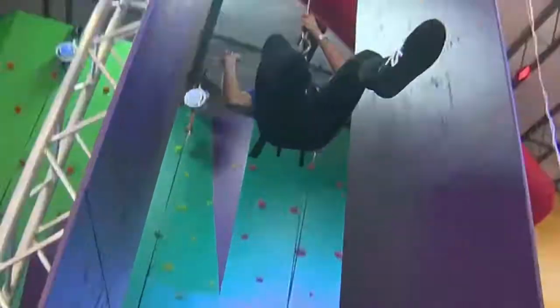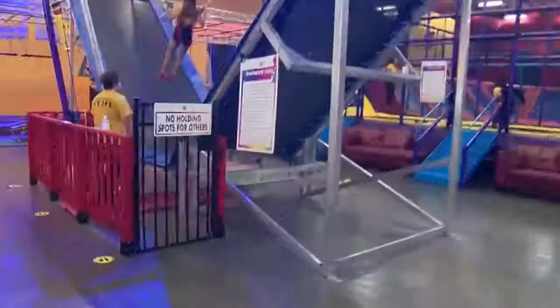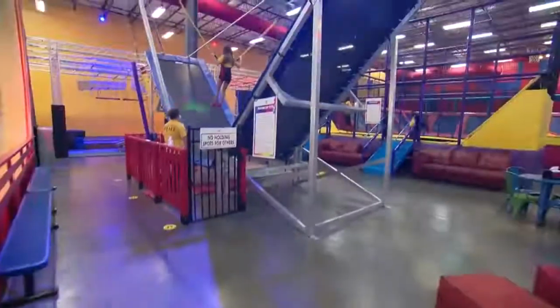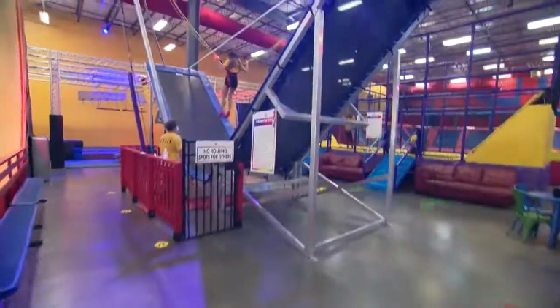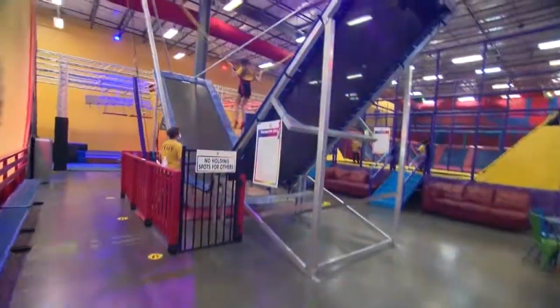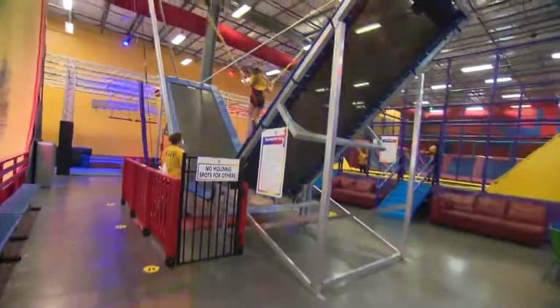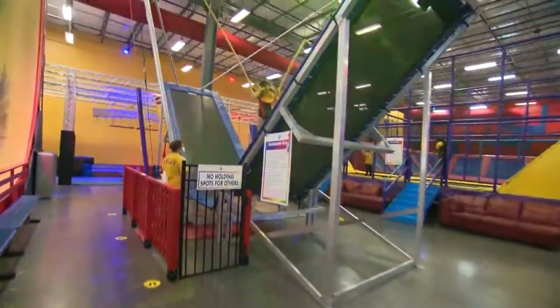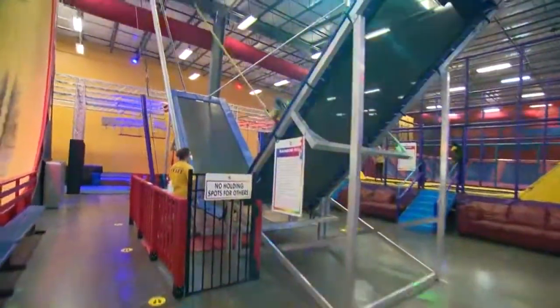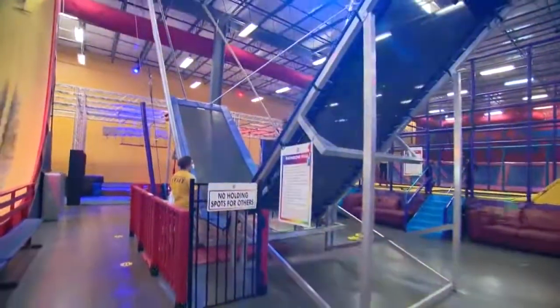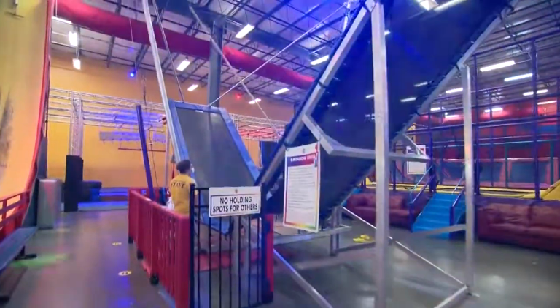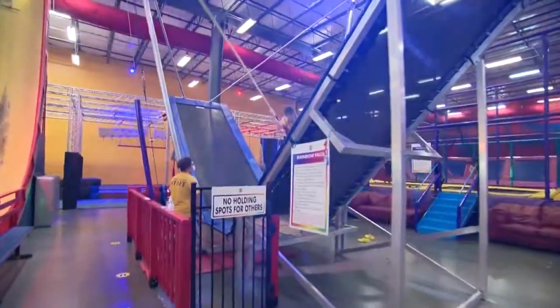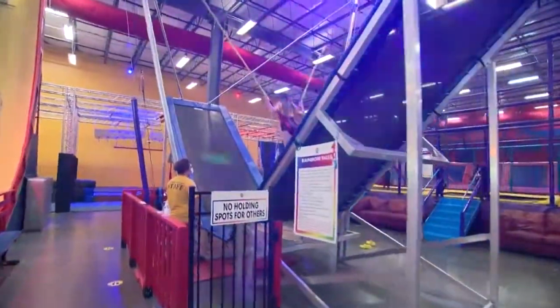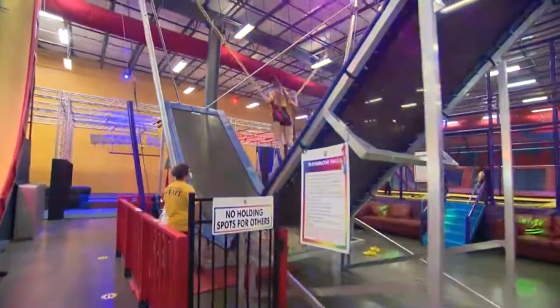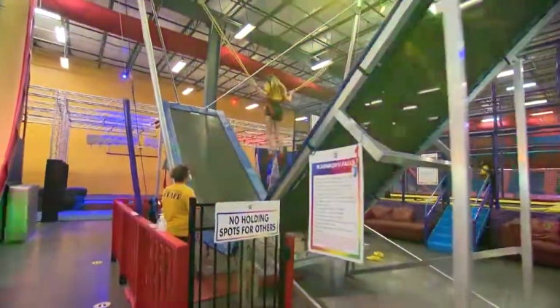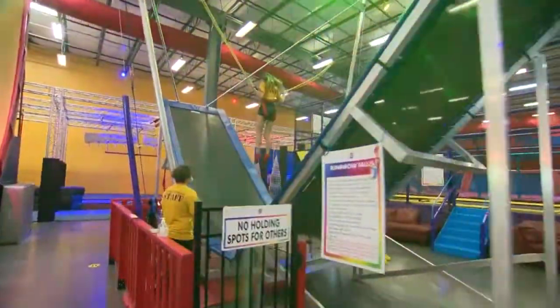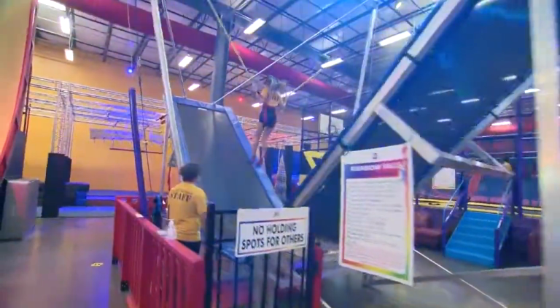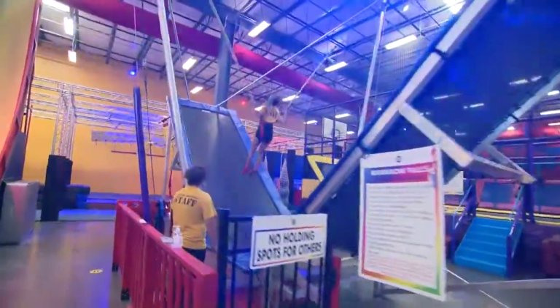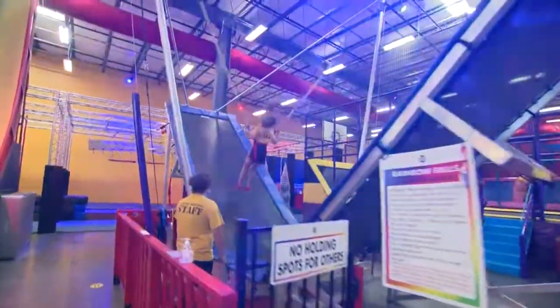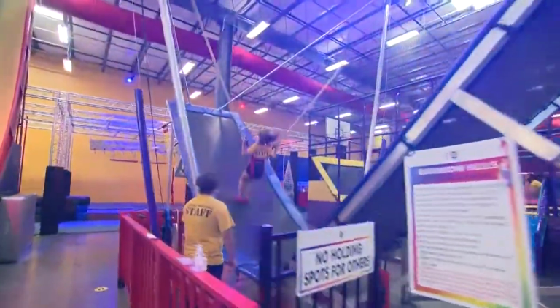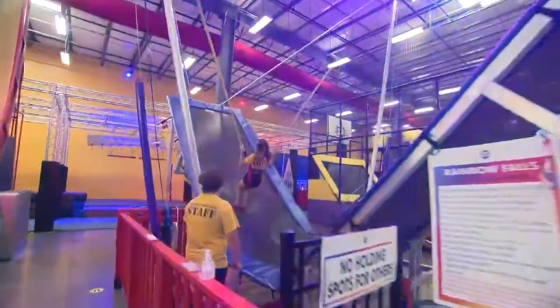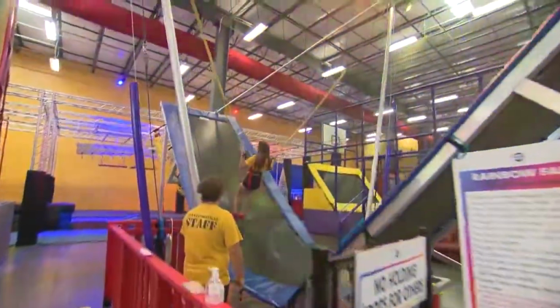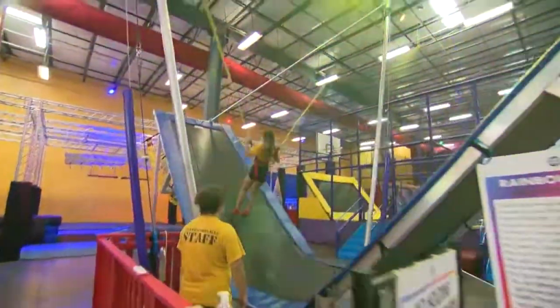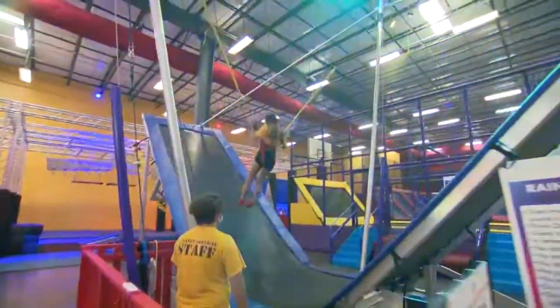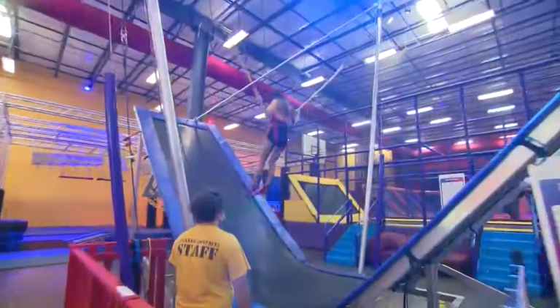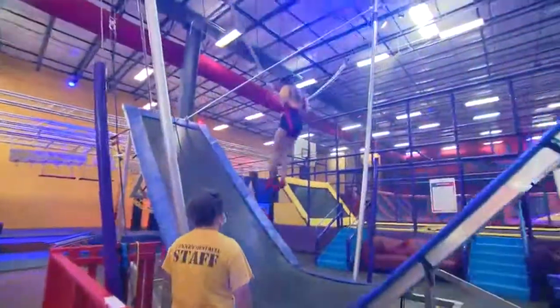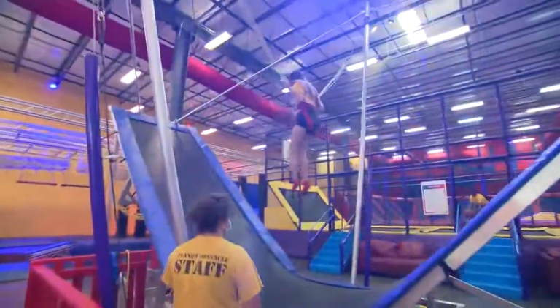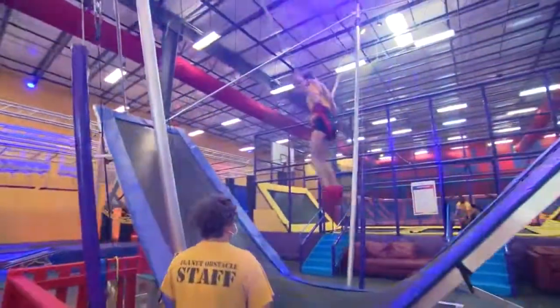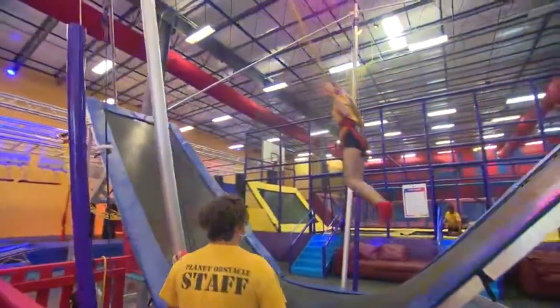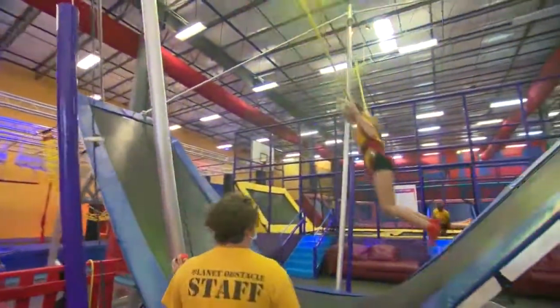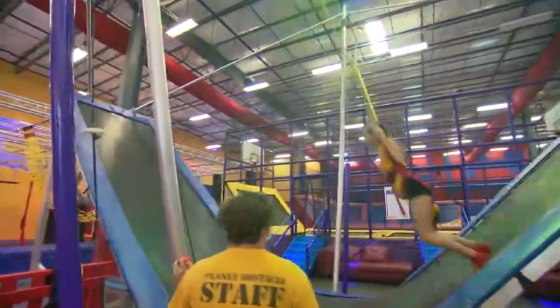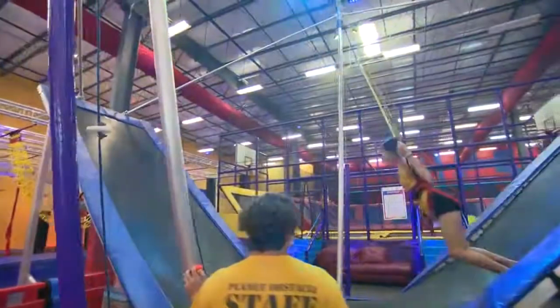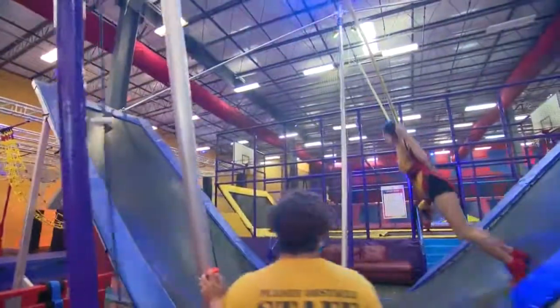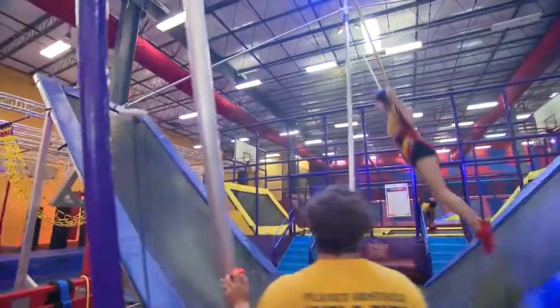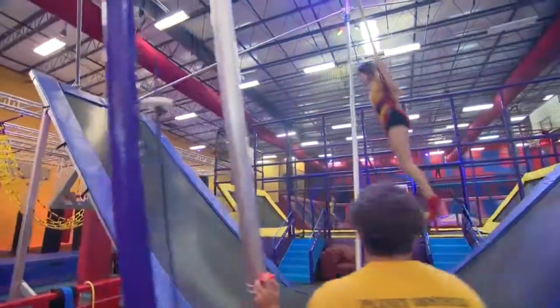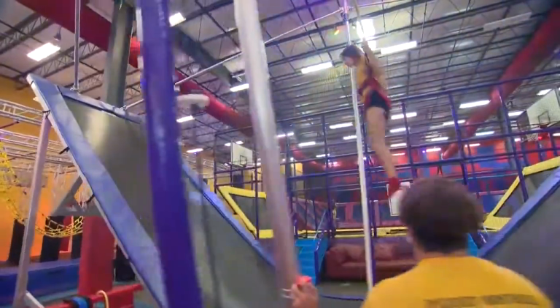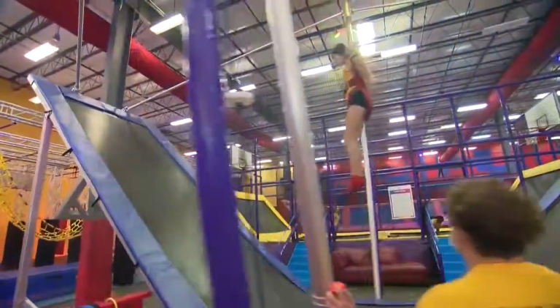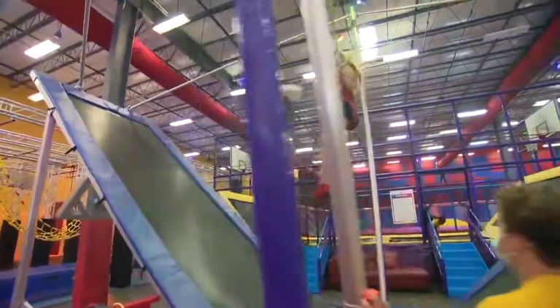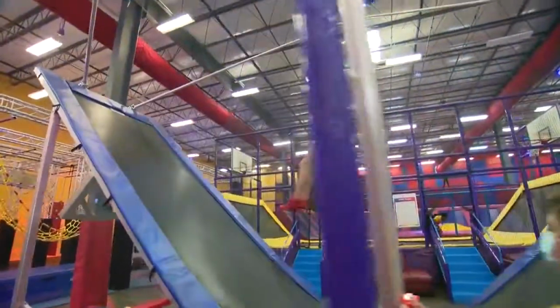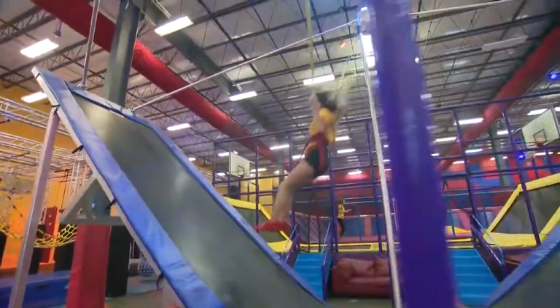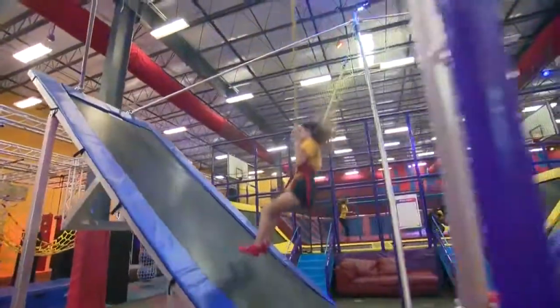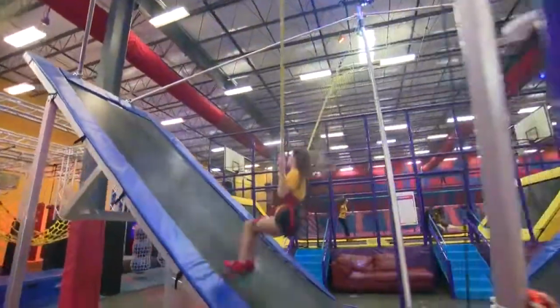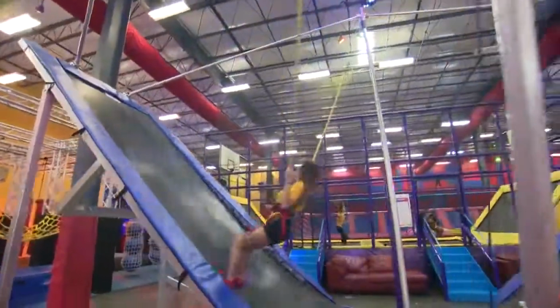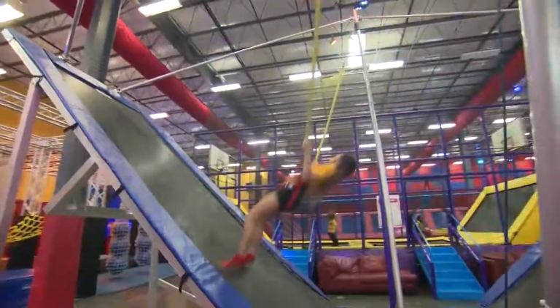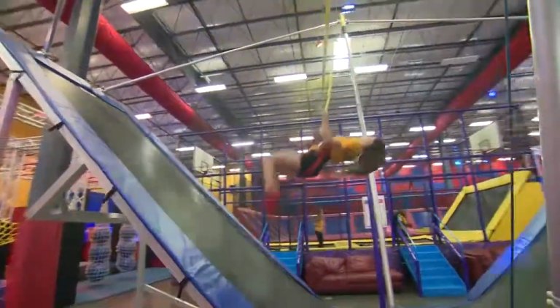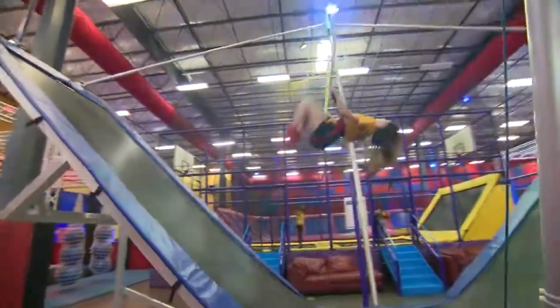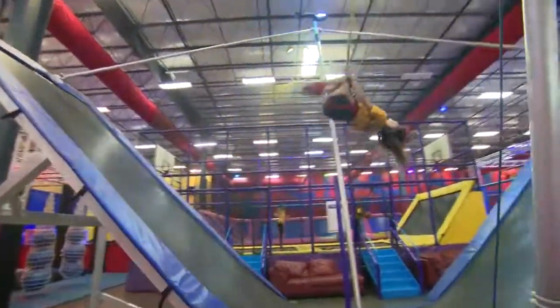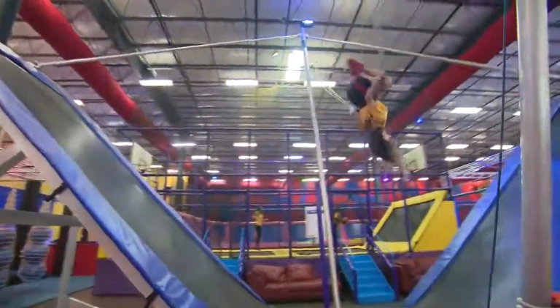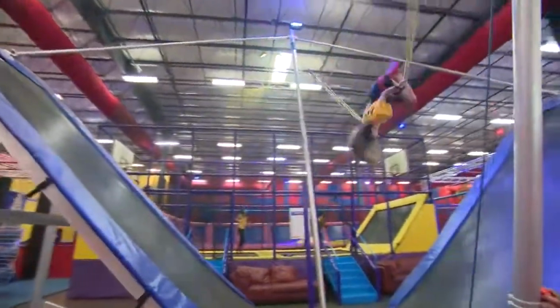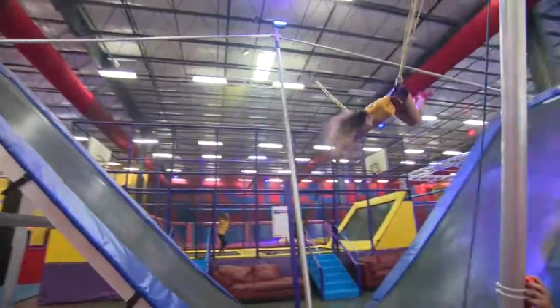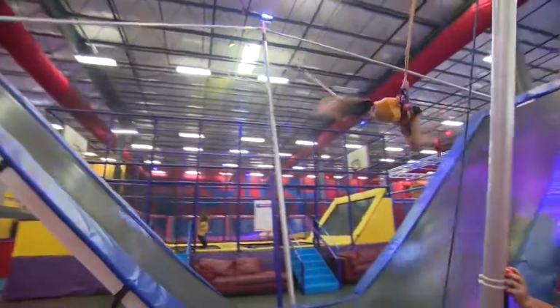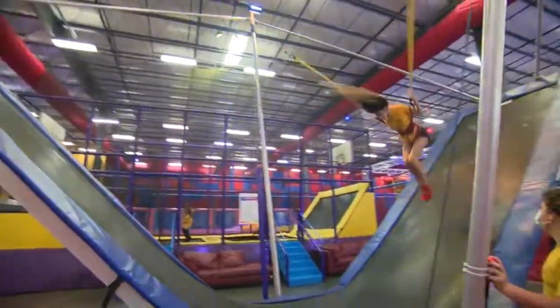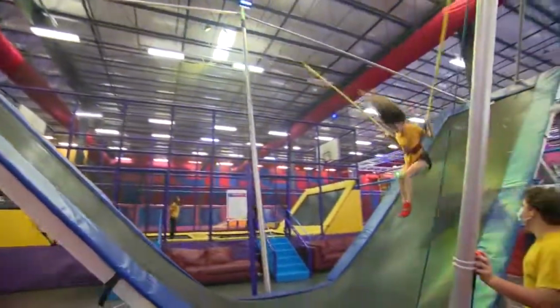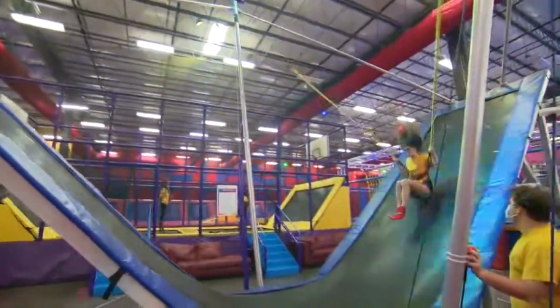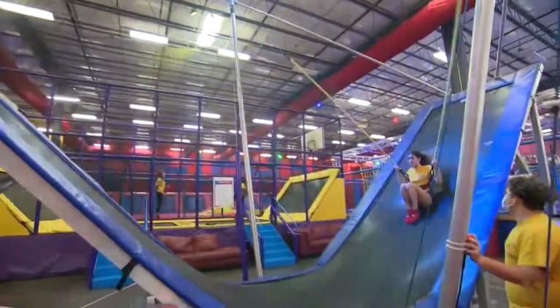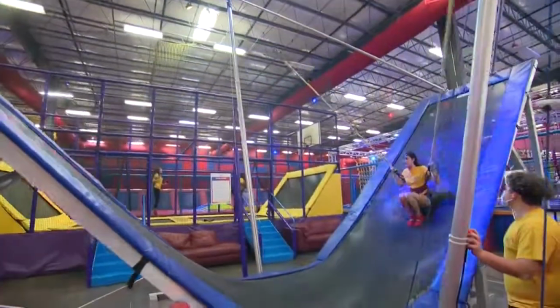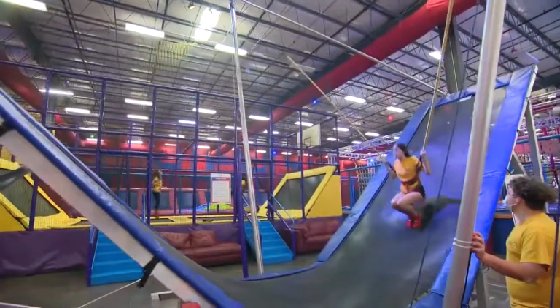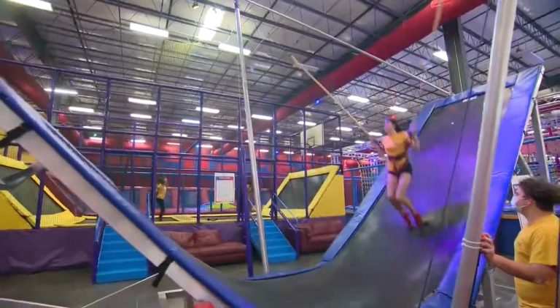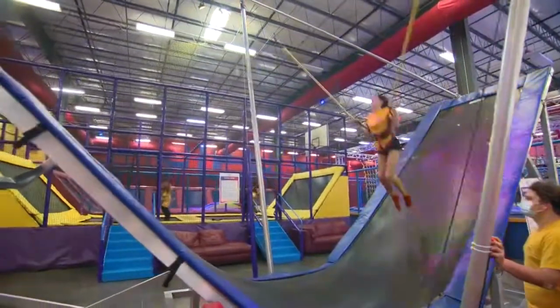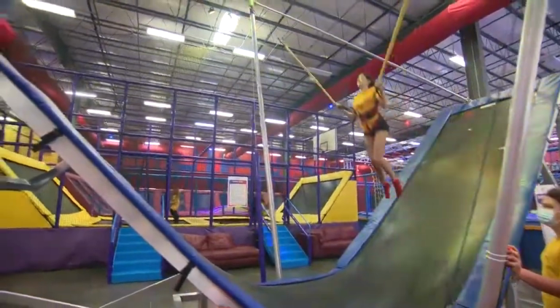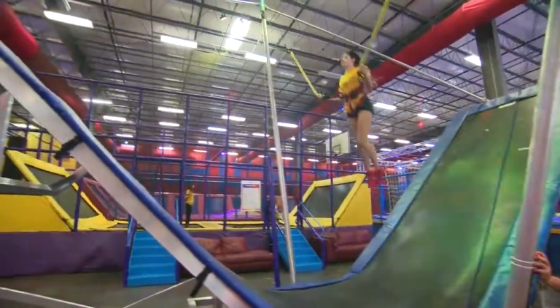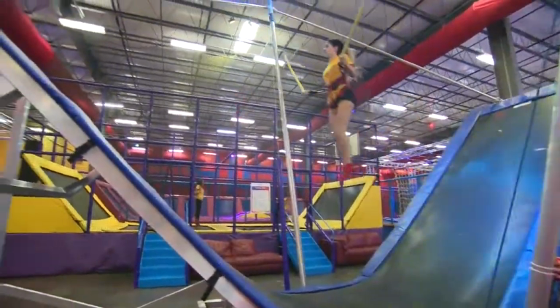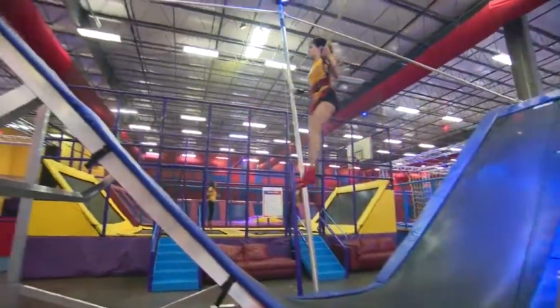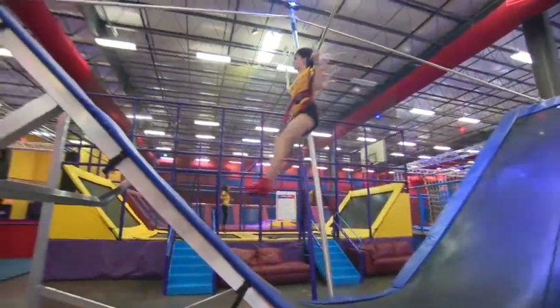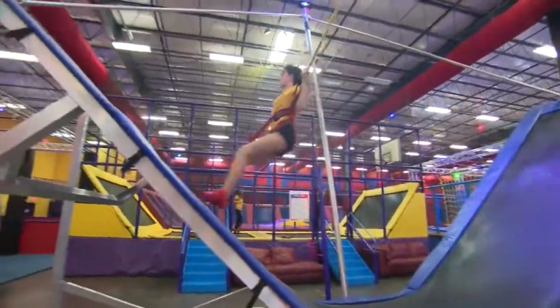This amazing thing called Rainbow Falls Trampoline Bungee. This is just amazing, and it's a heck of a workout.